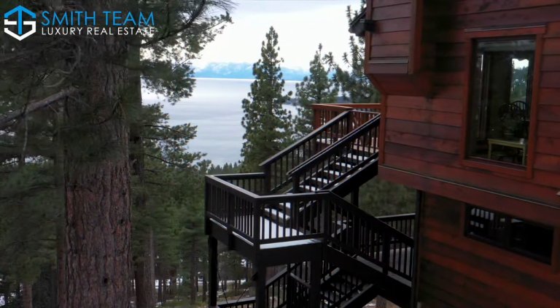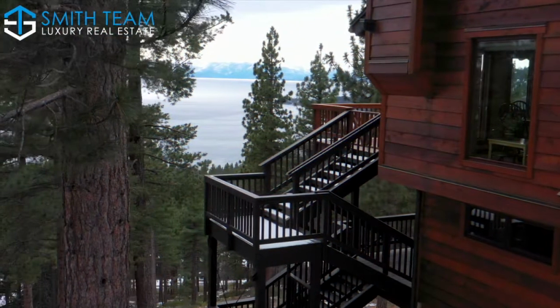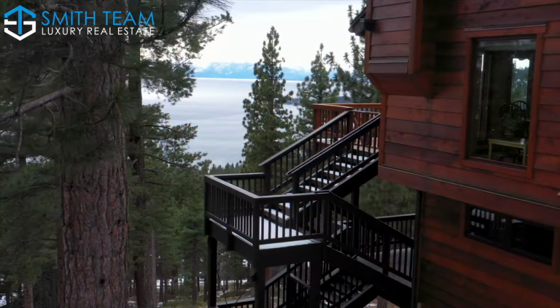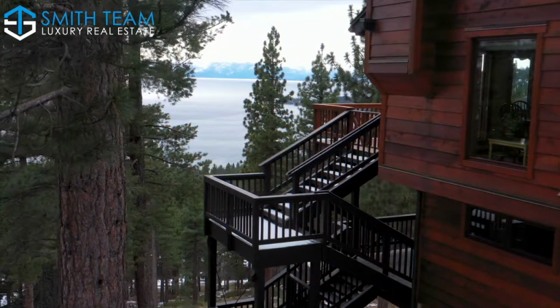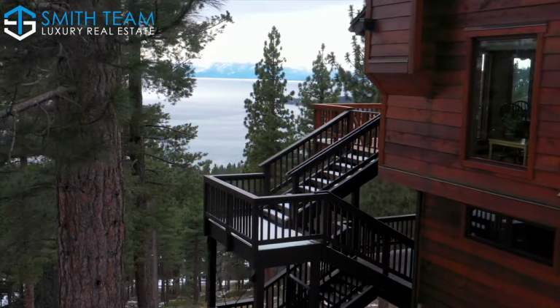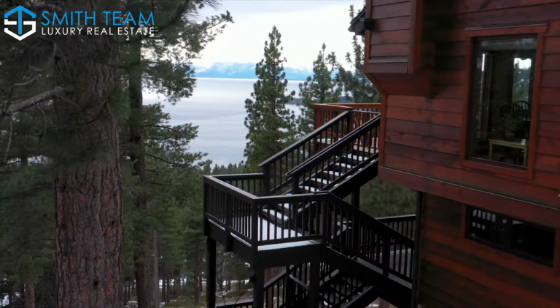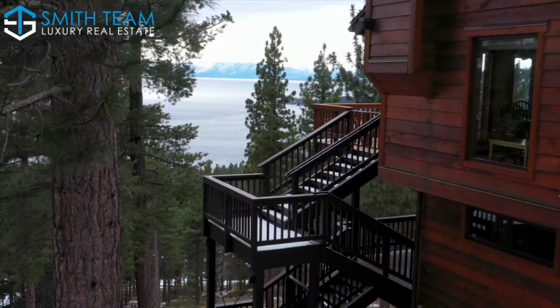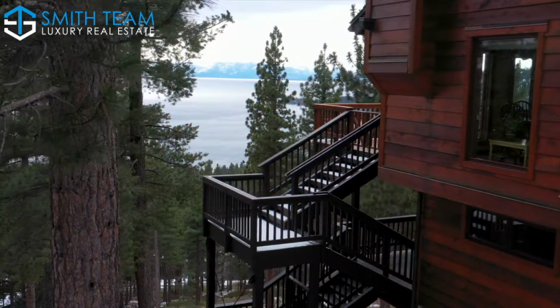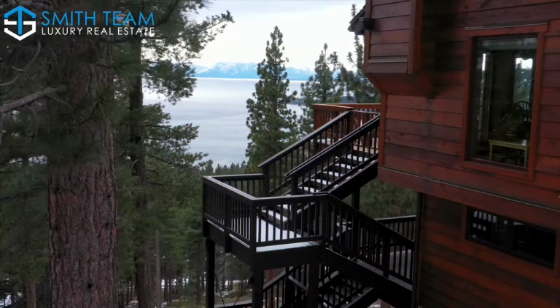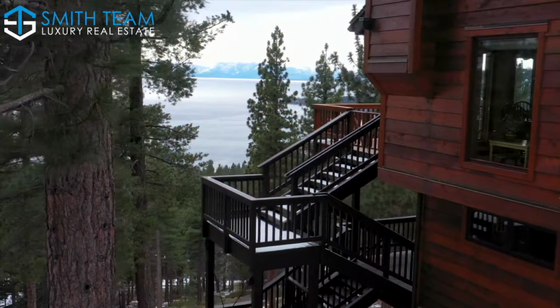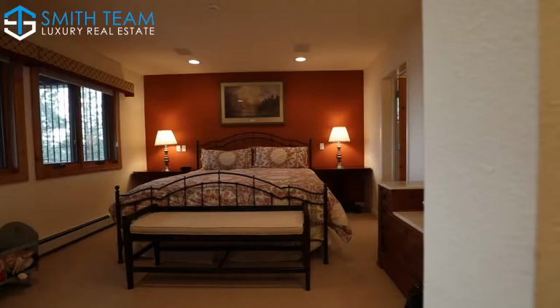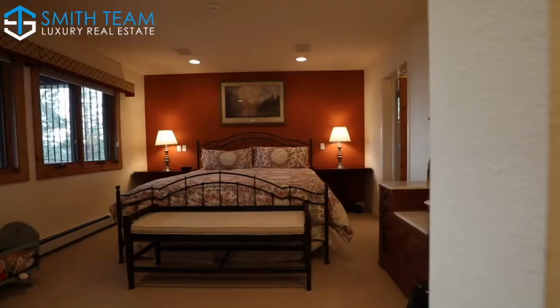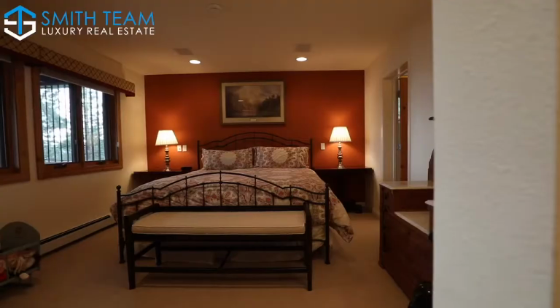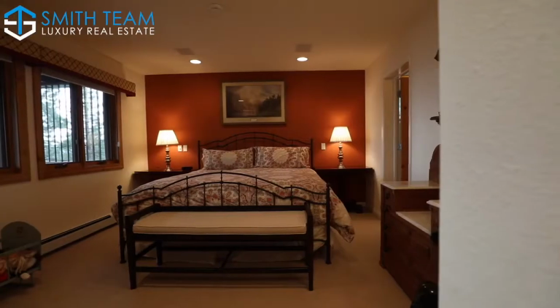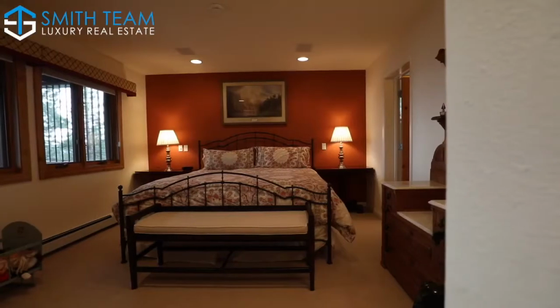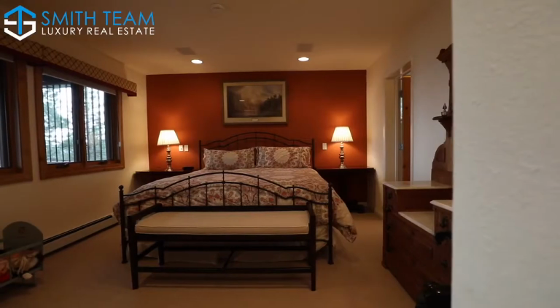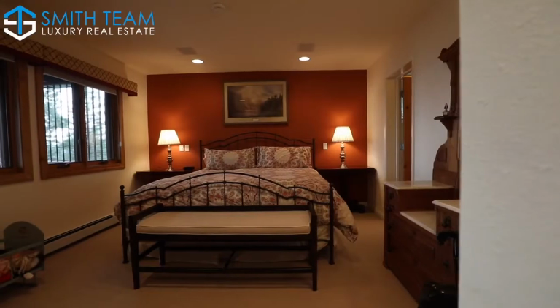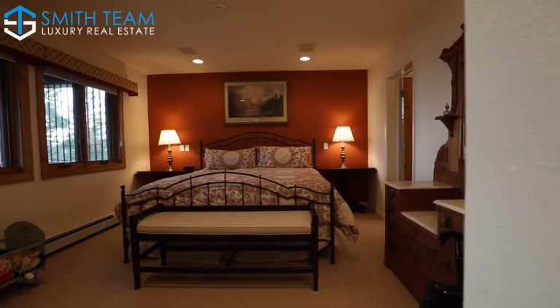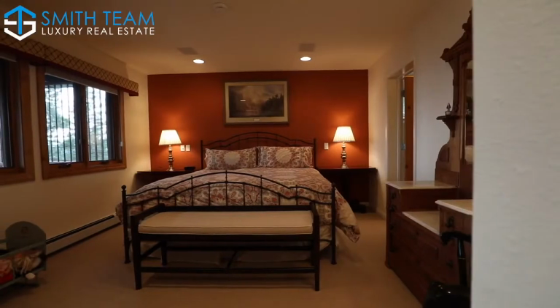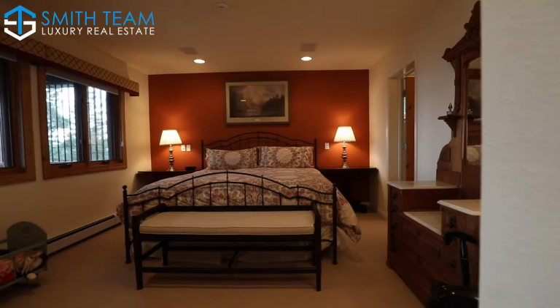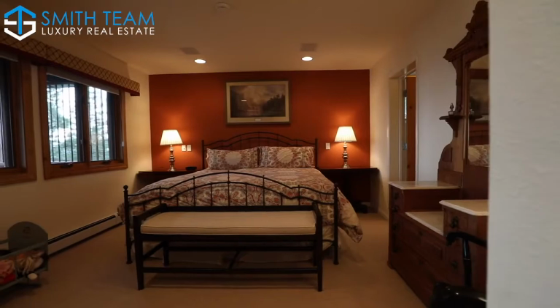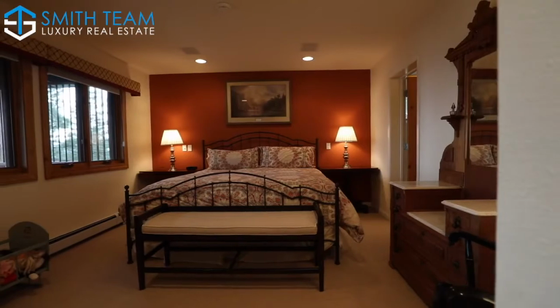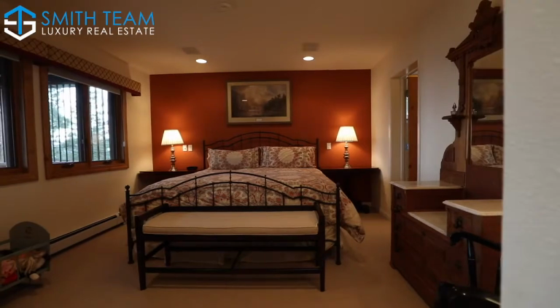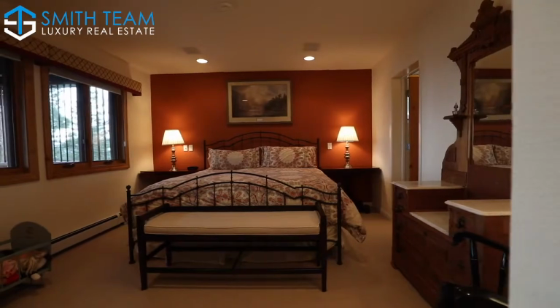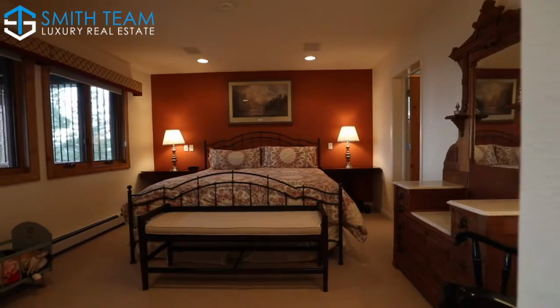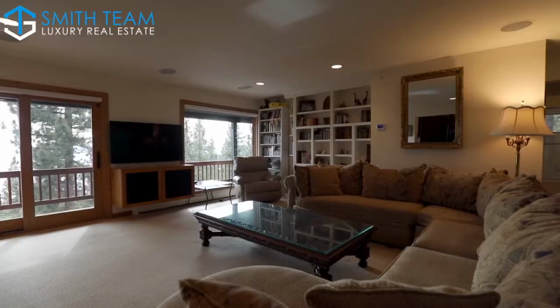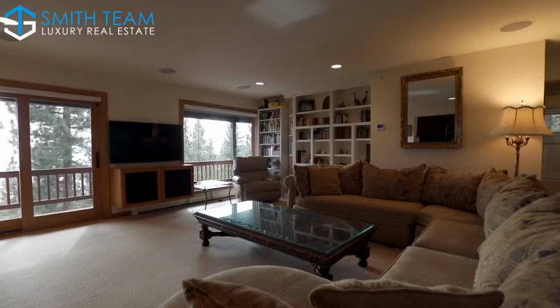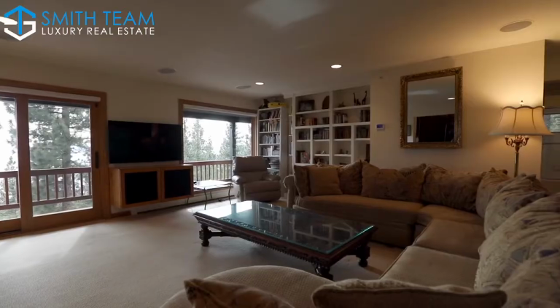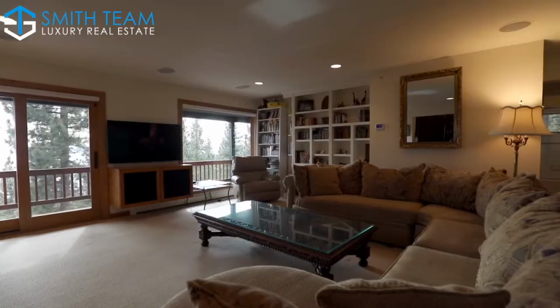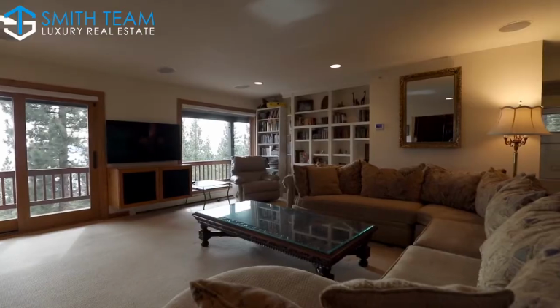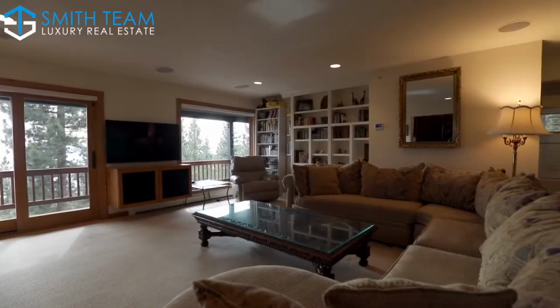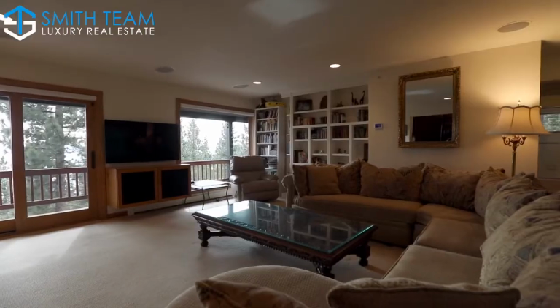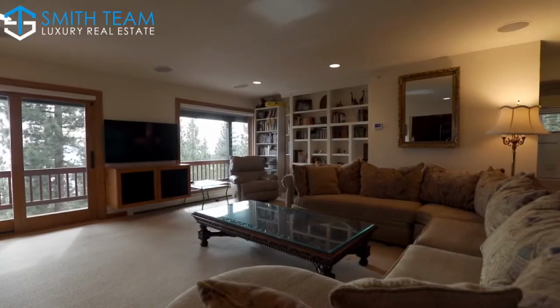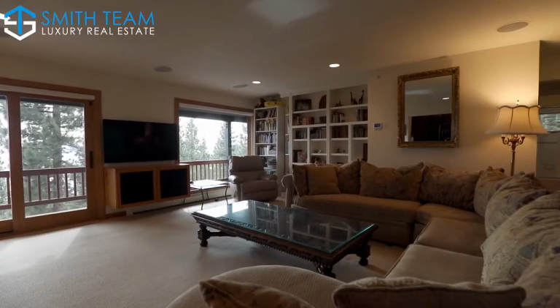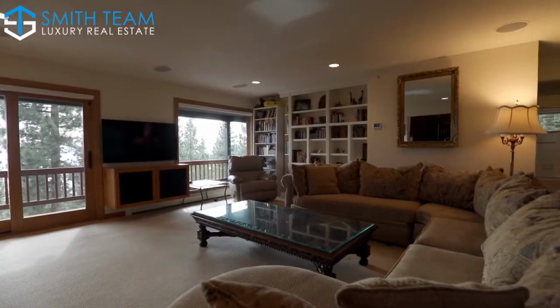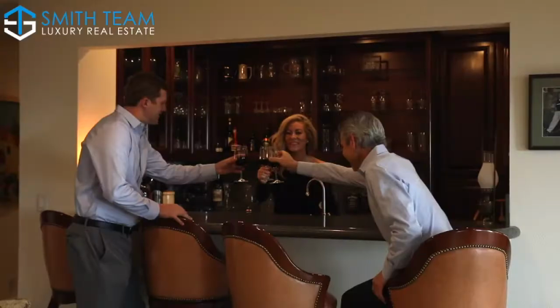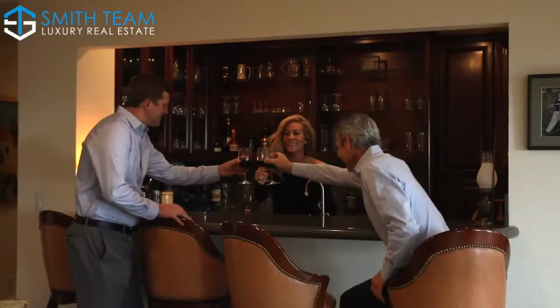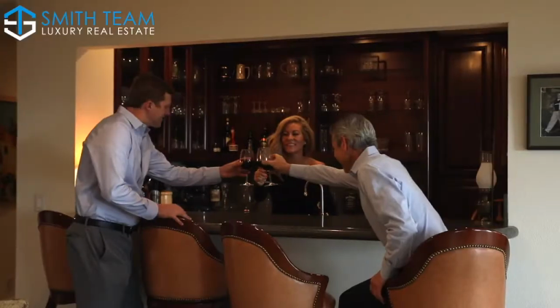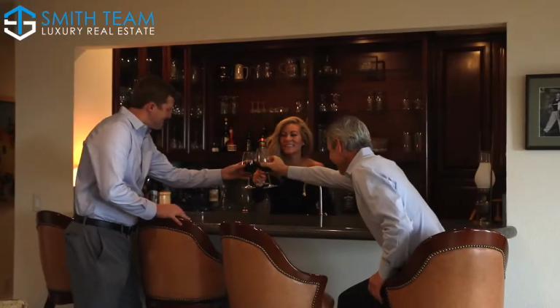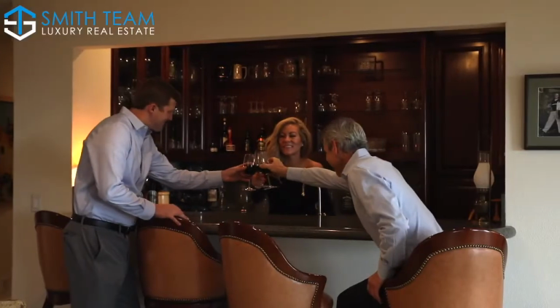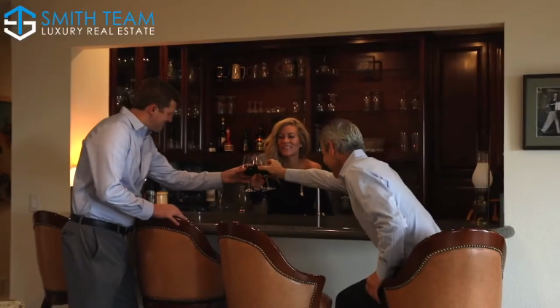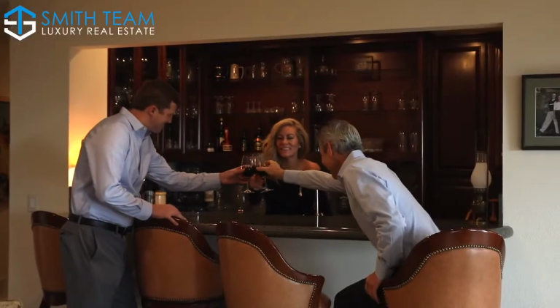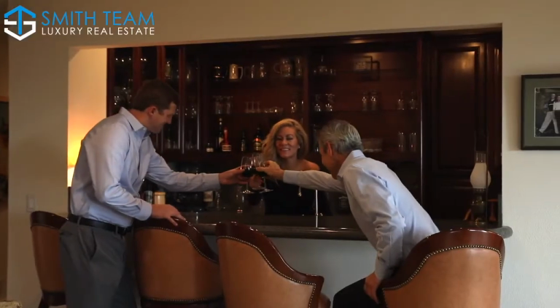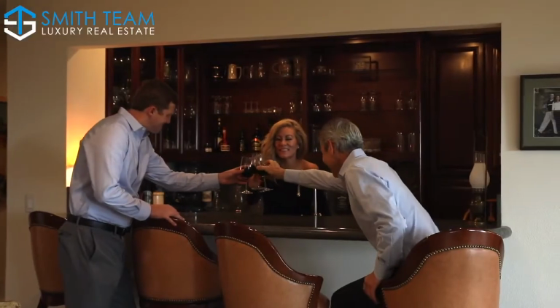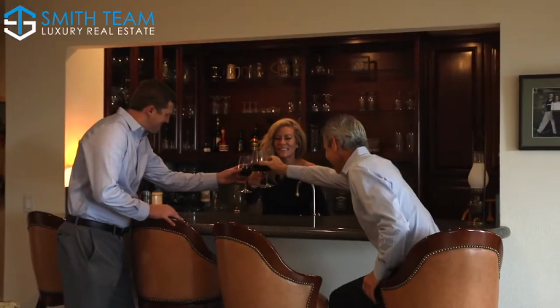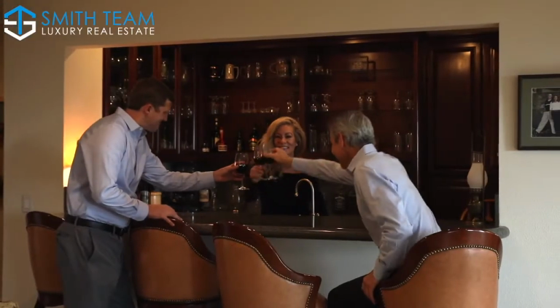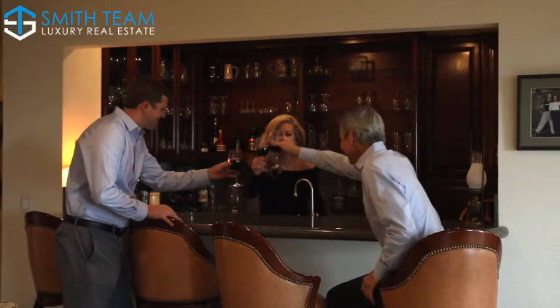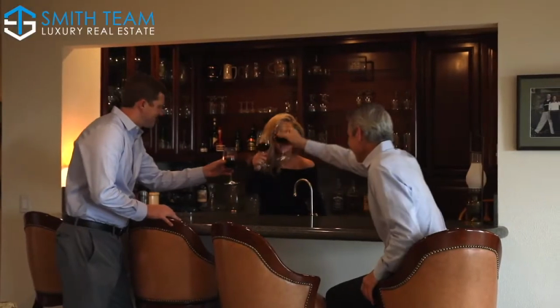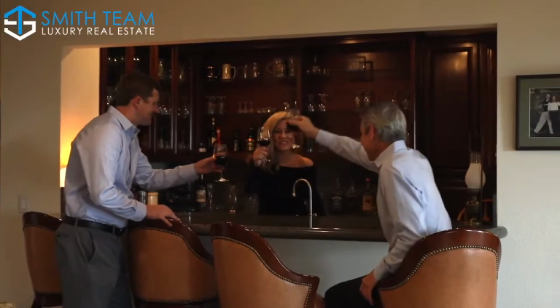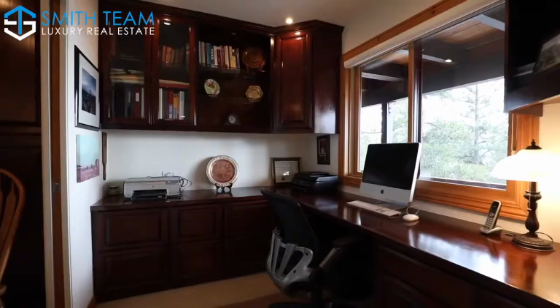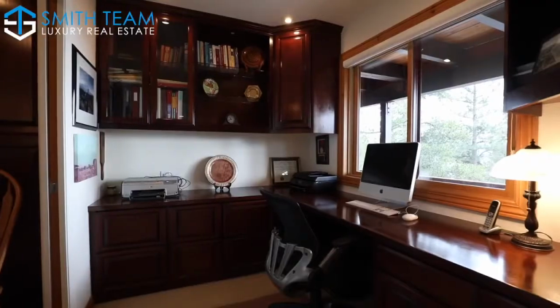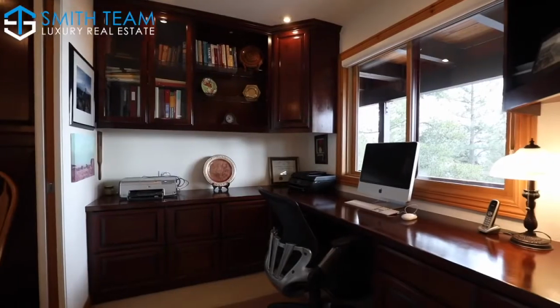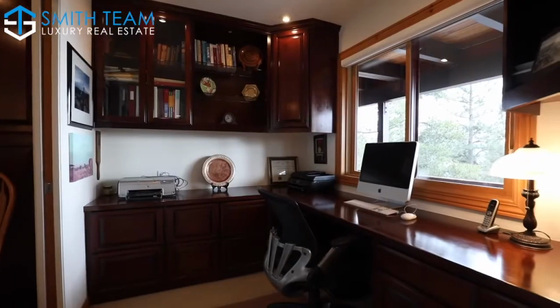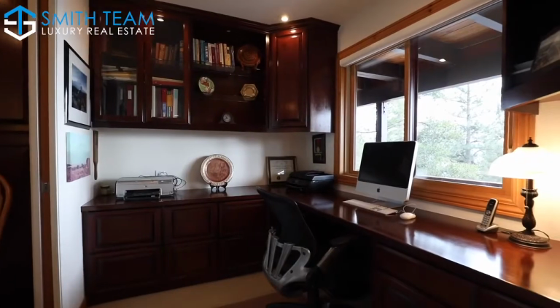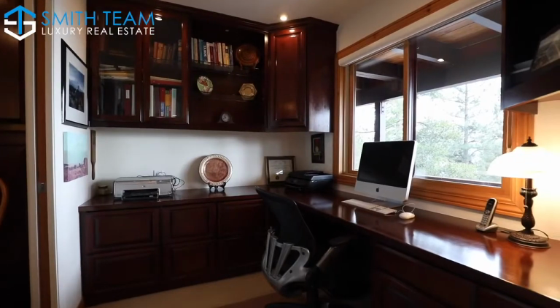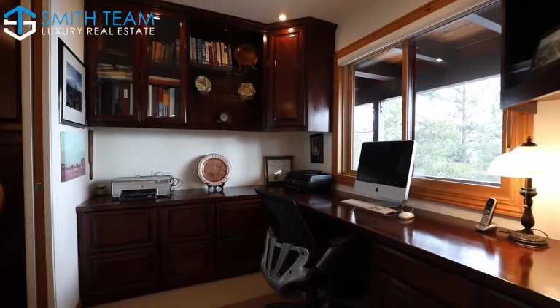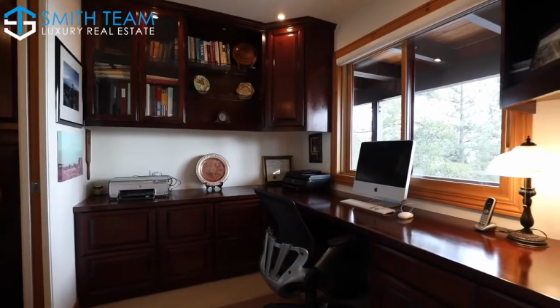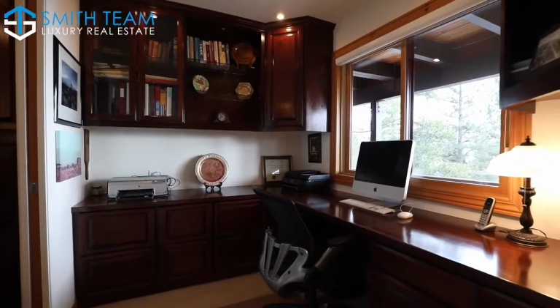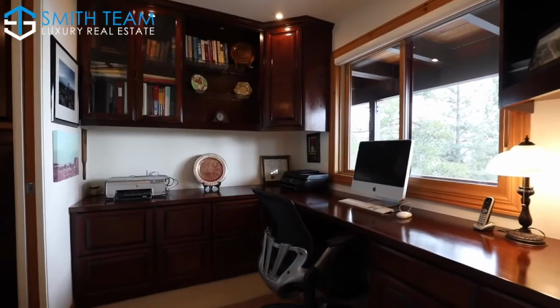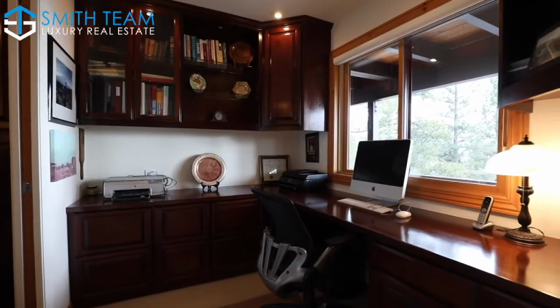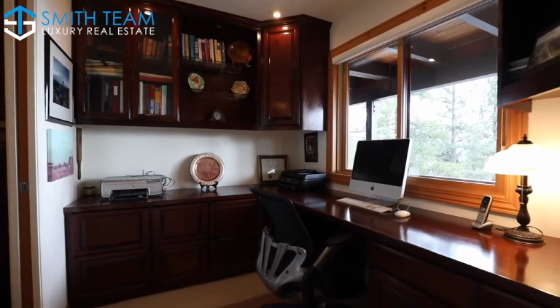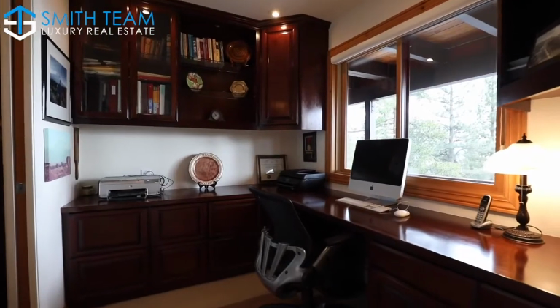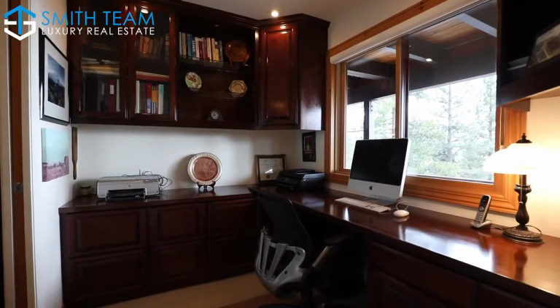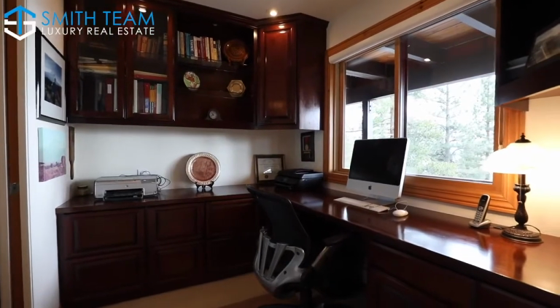The middle level has two more bedrooms, a family room with wet bar, and a Lakeview office with a private game room adjacent.